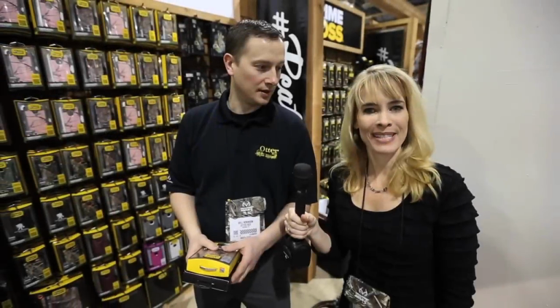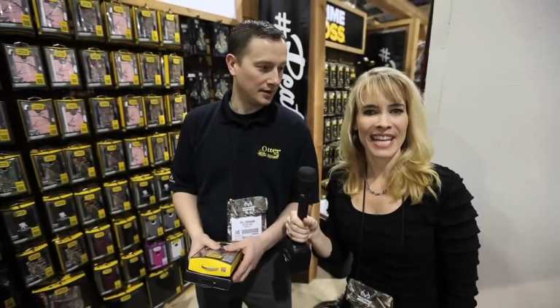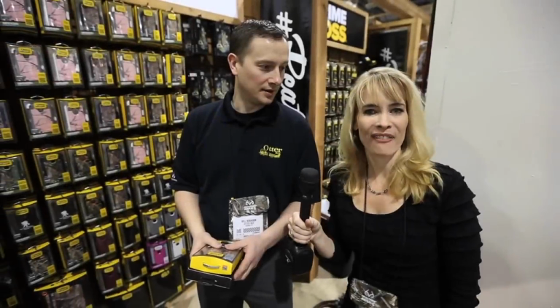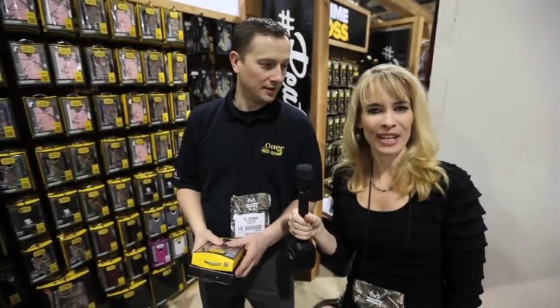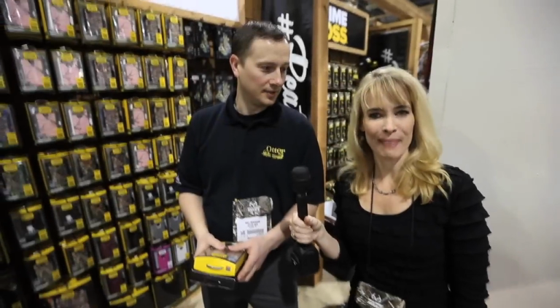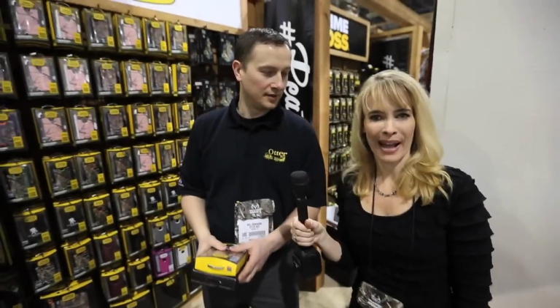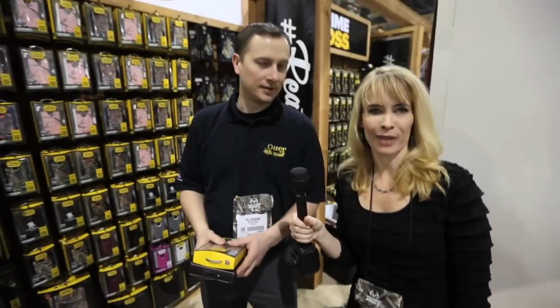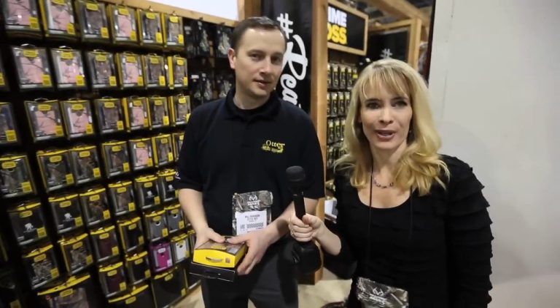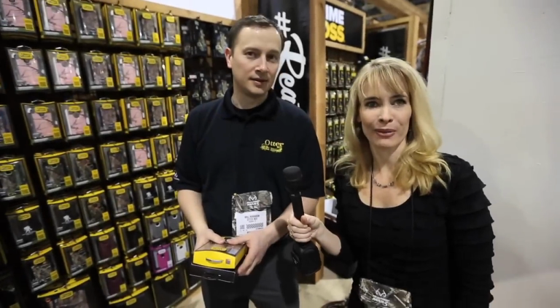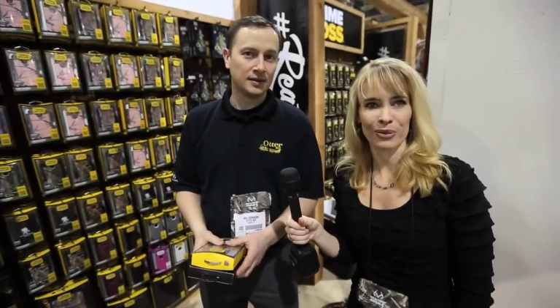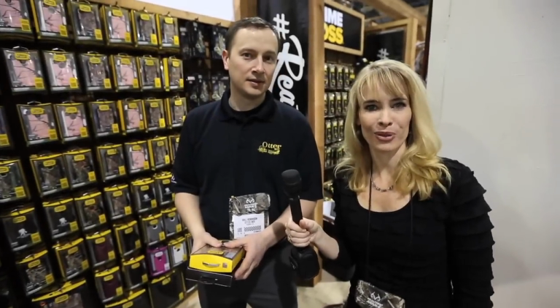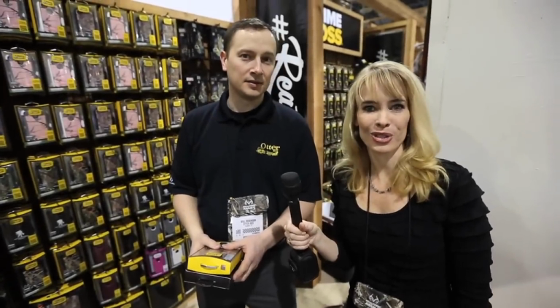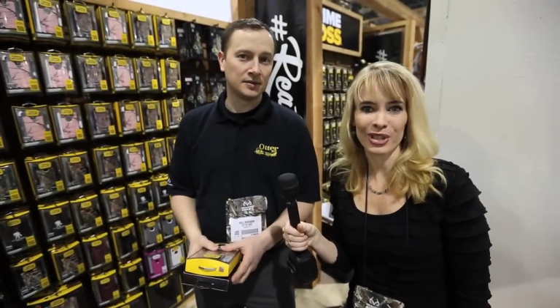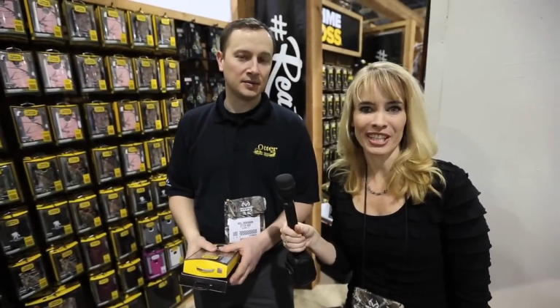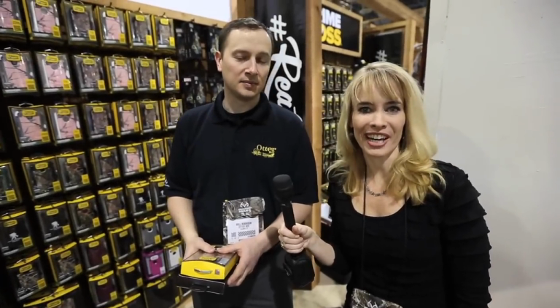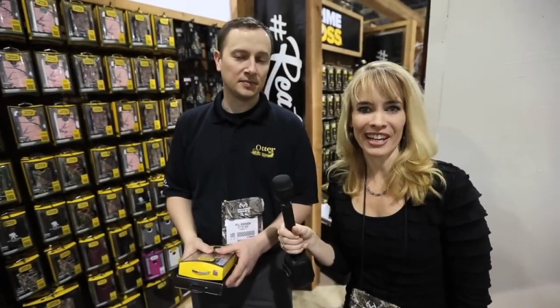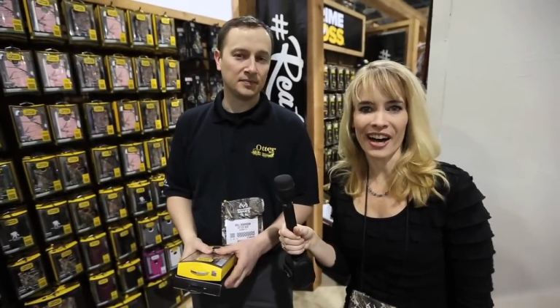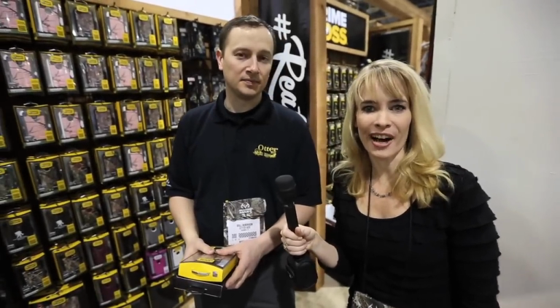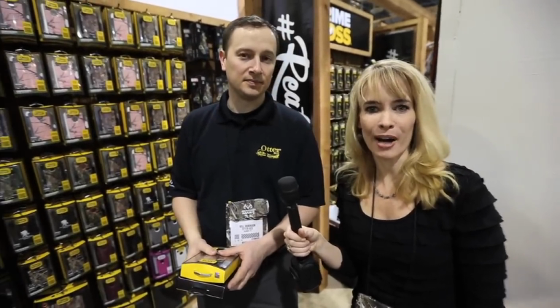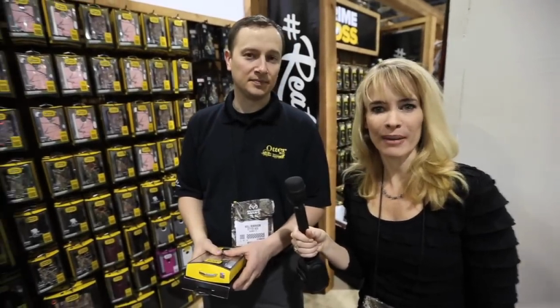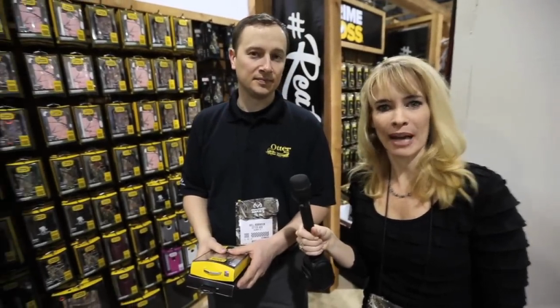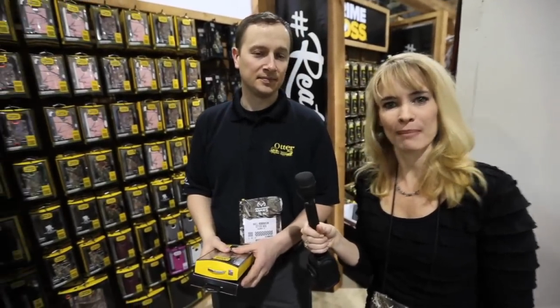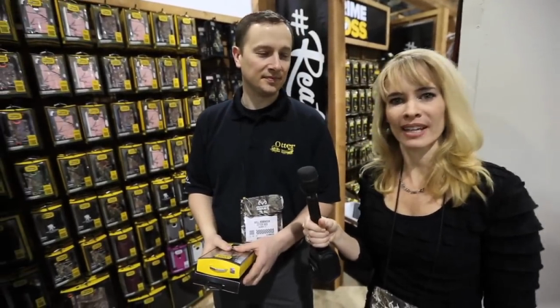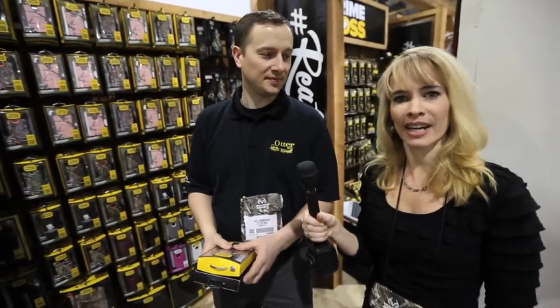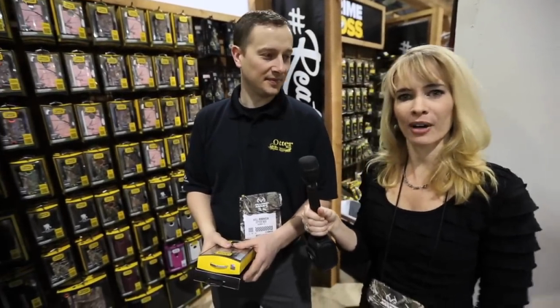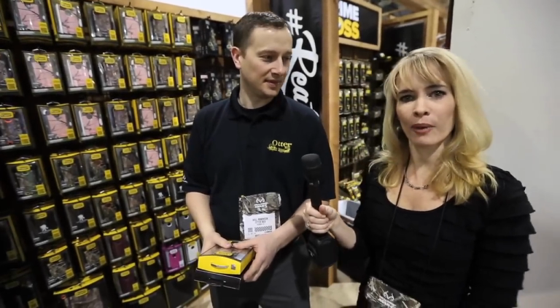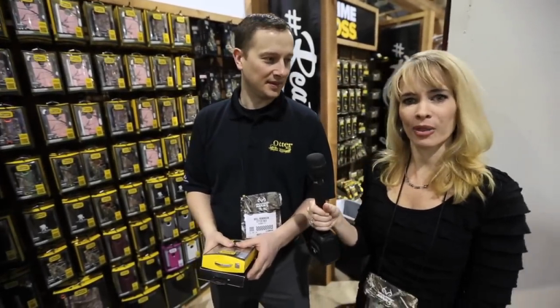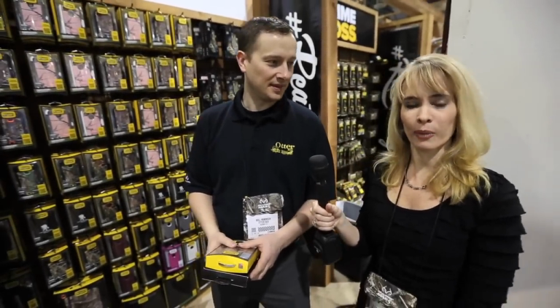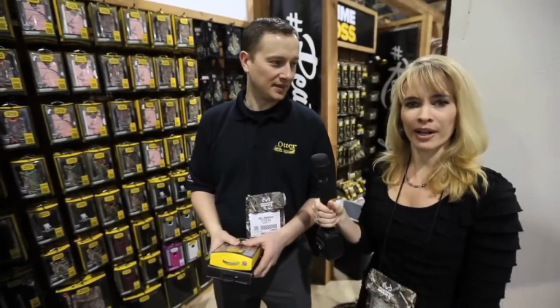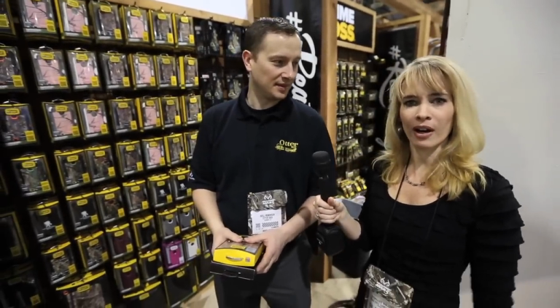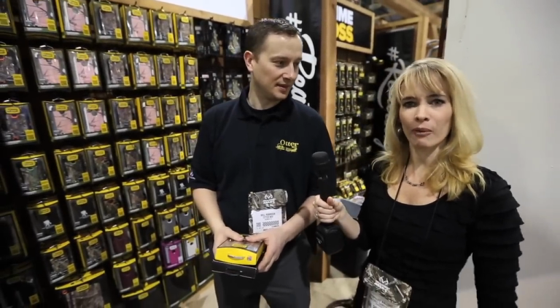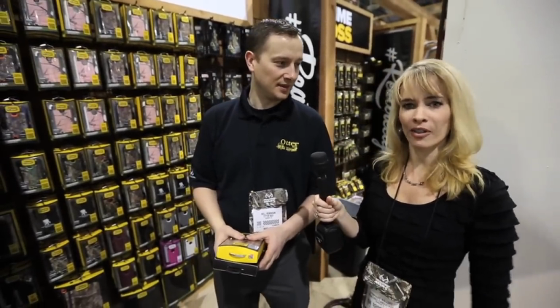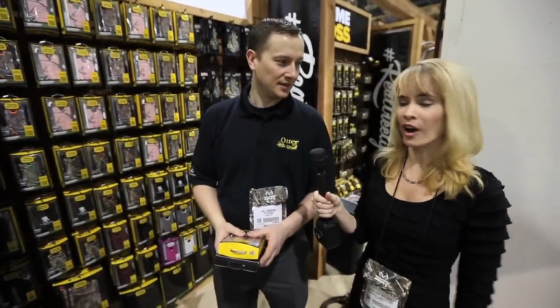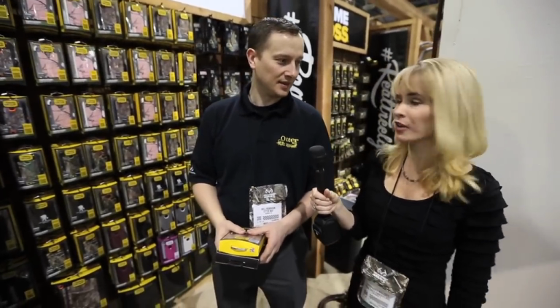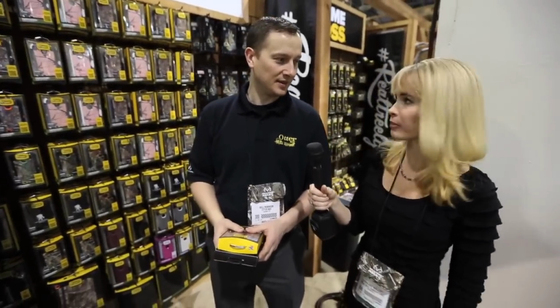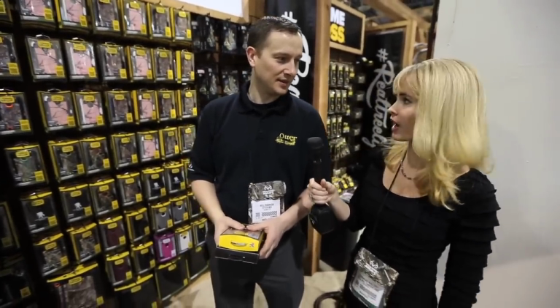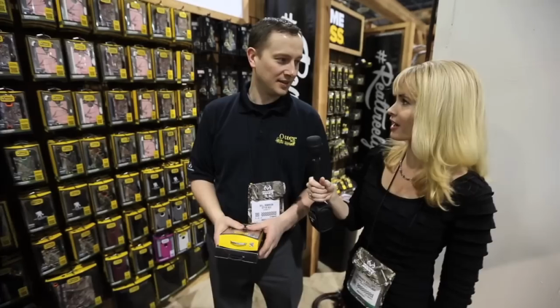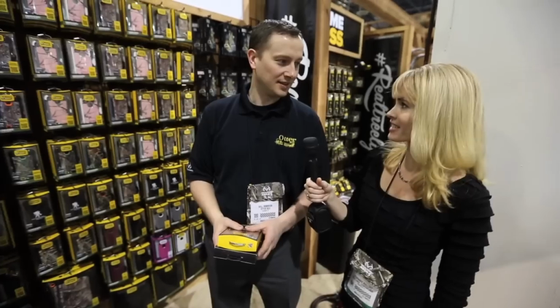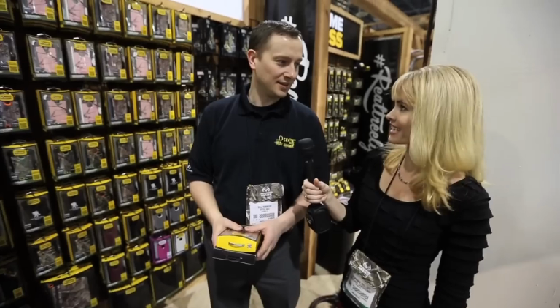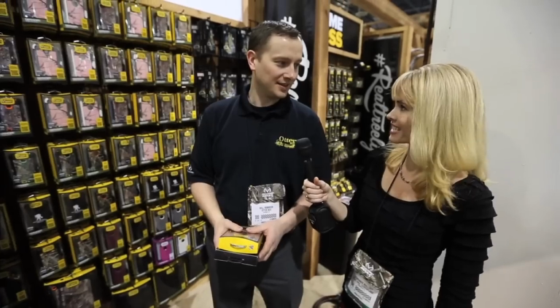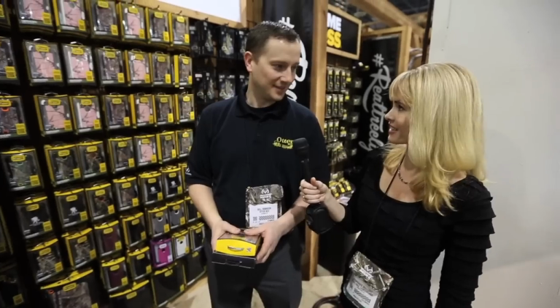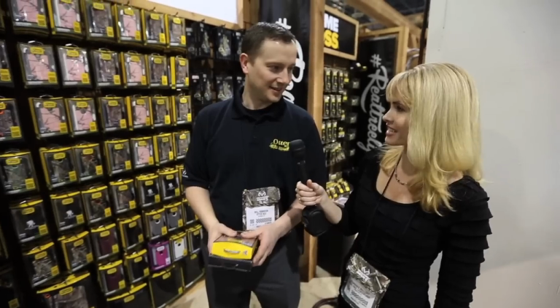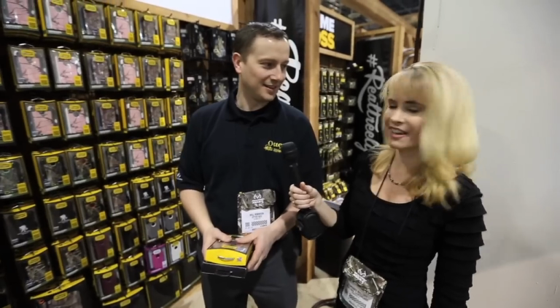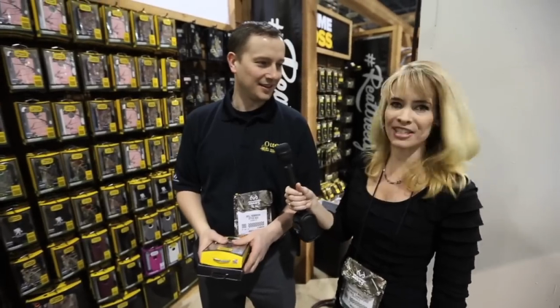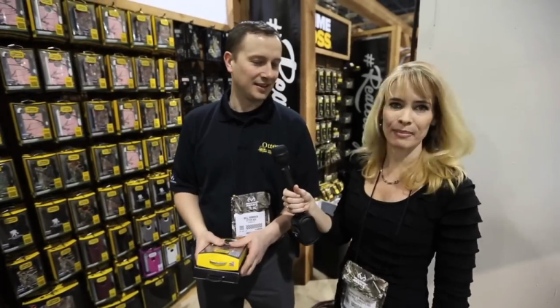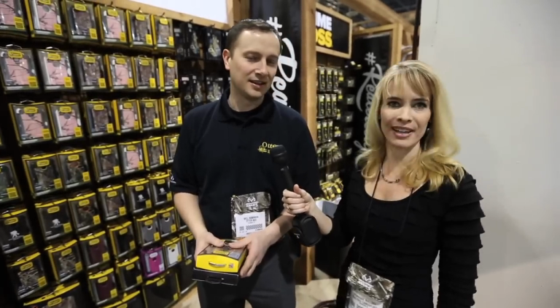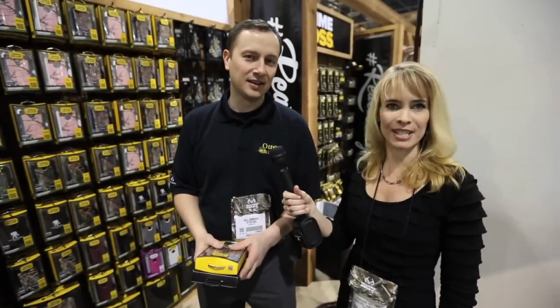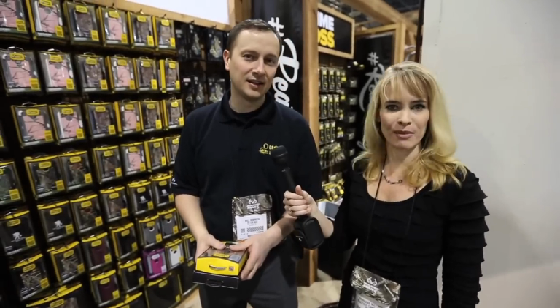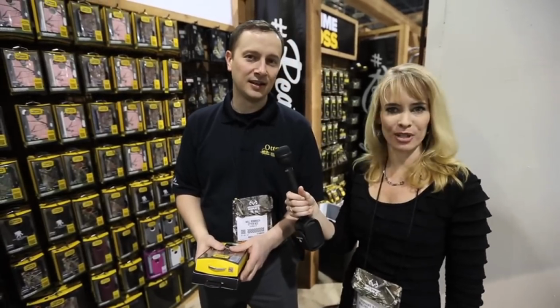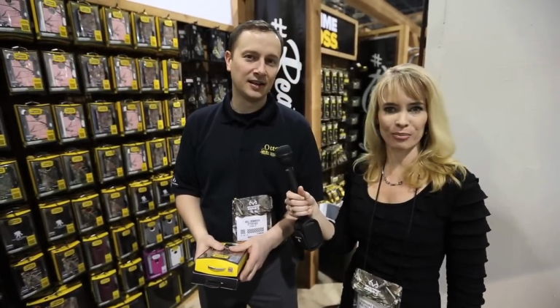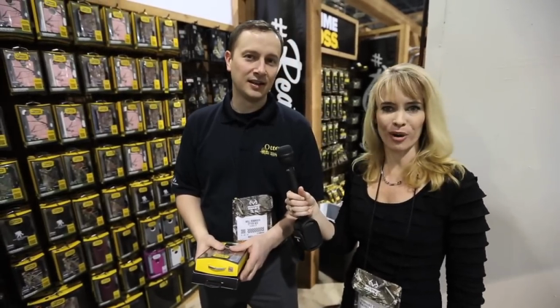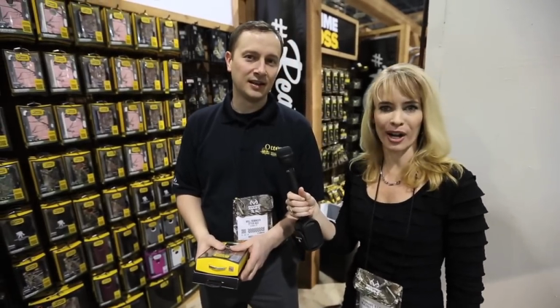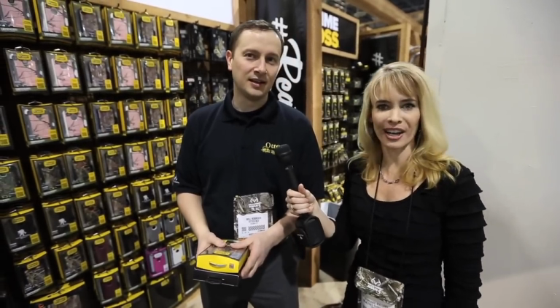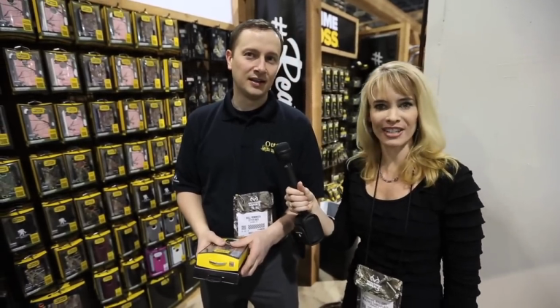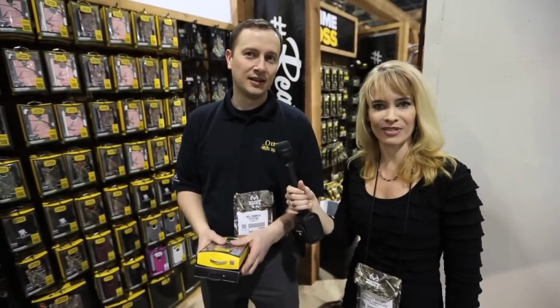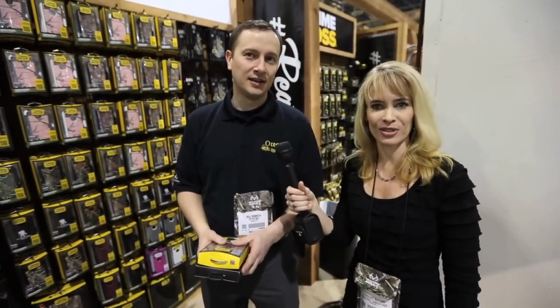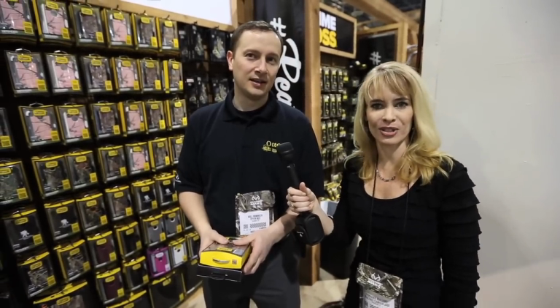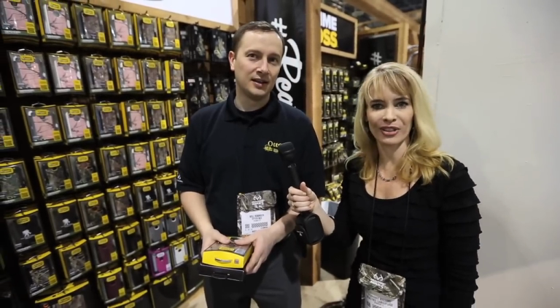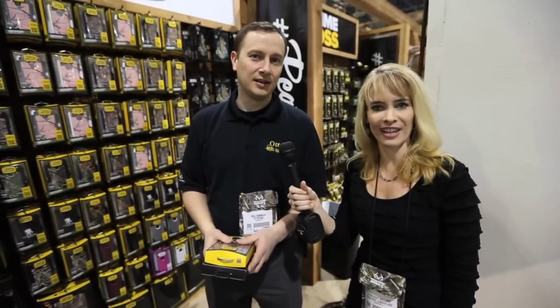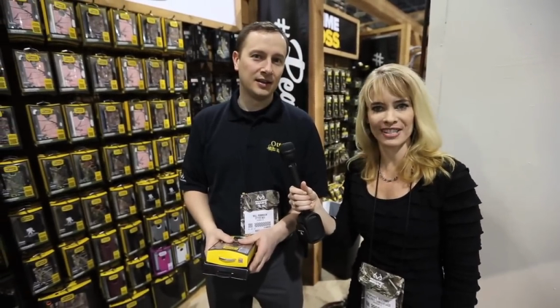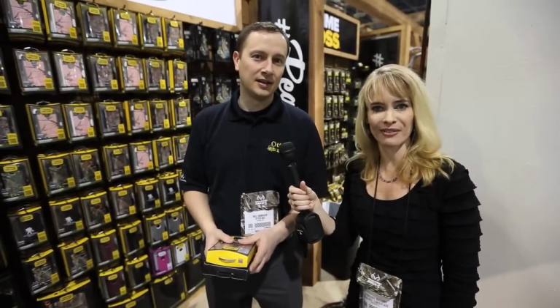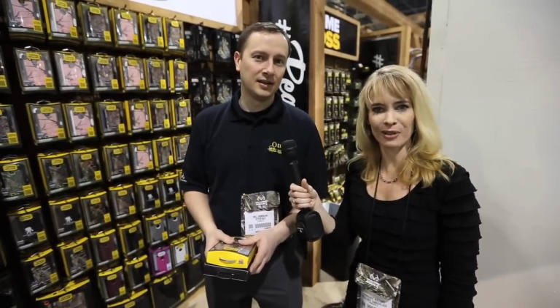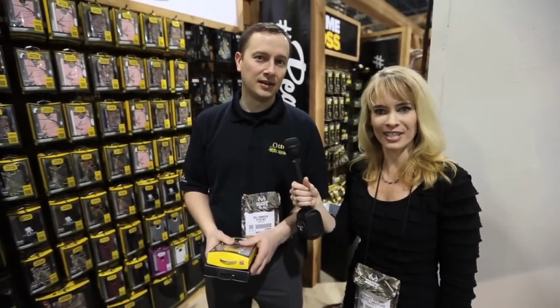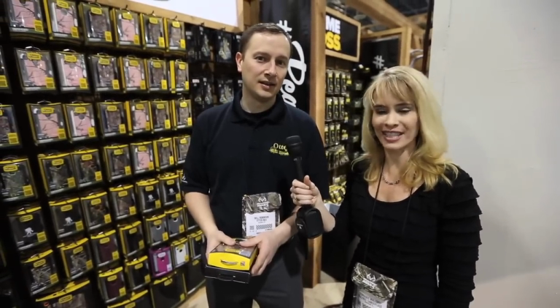I'm Stephanie Mallory with Realtree.com and I'm here with Will from OtterBox, and he's going to tell us about some of the new products for 2014.